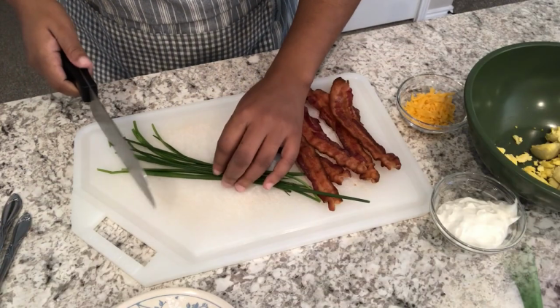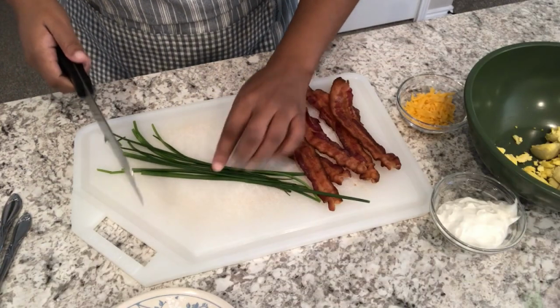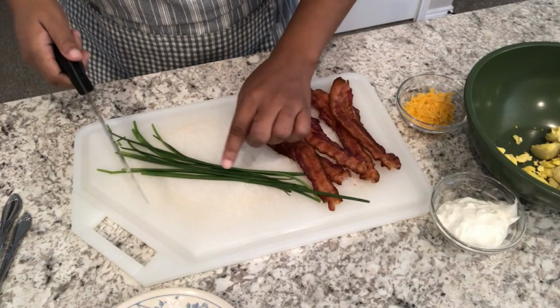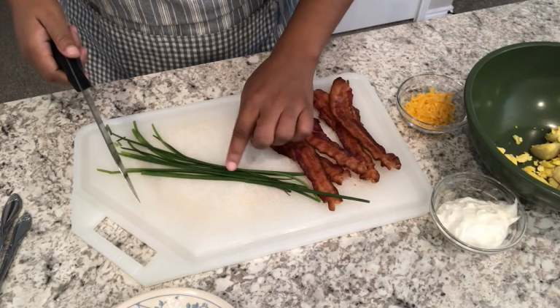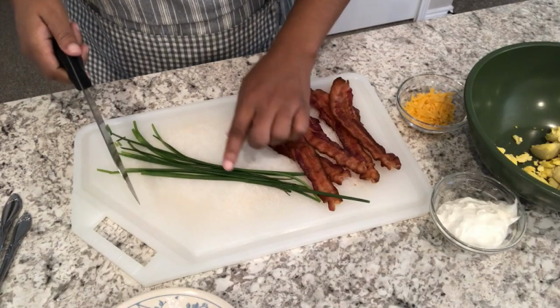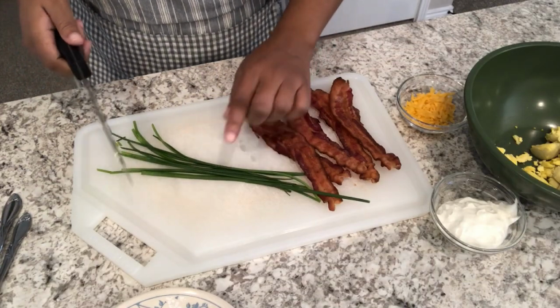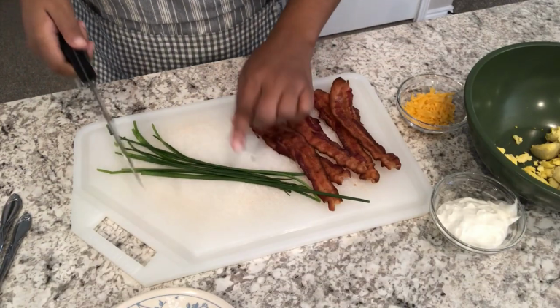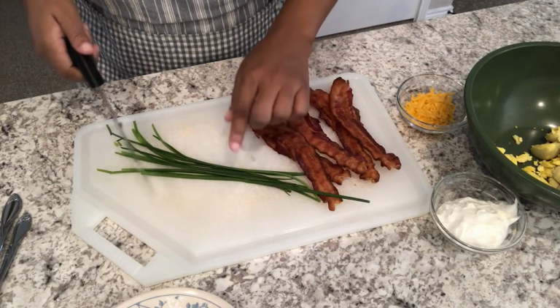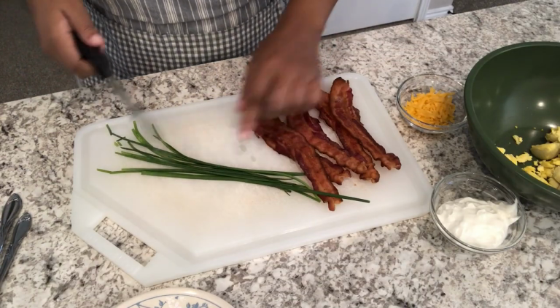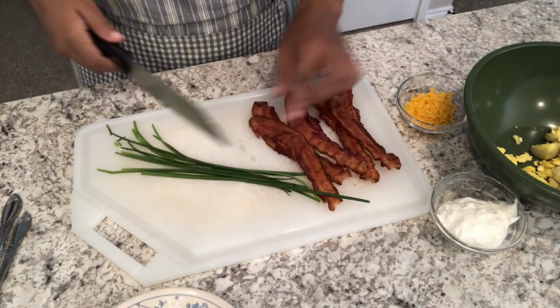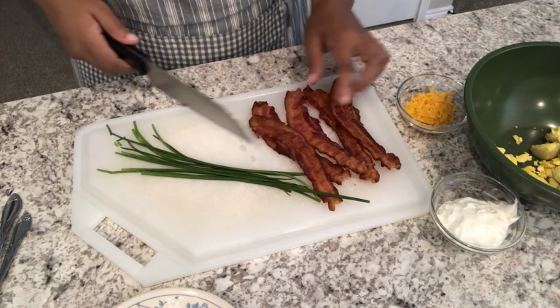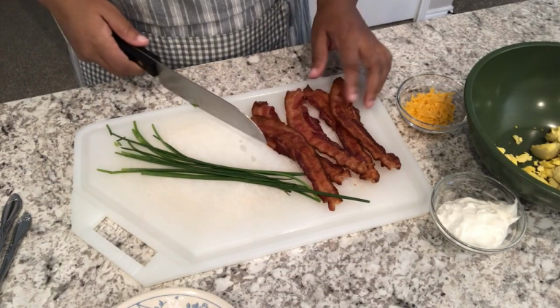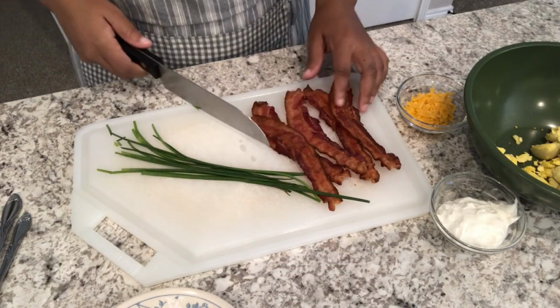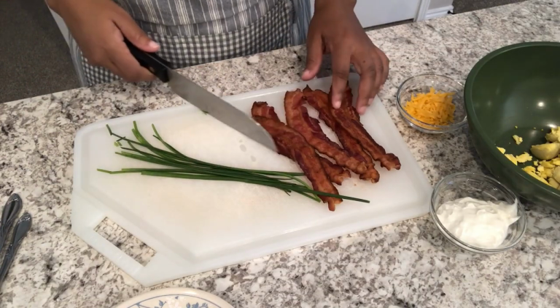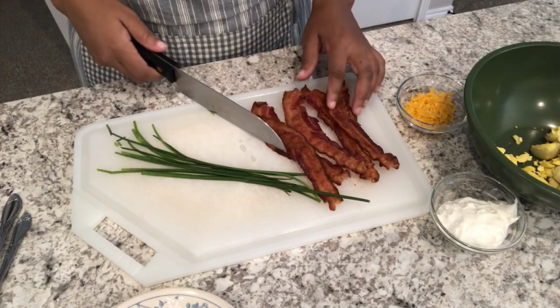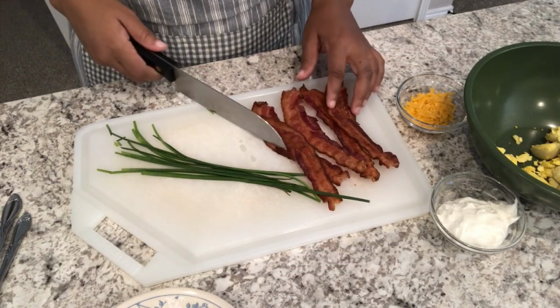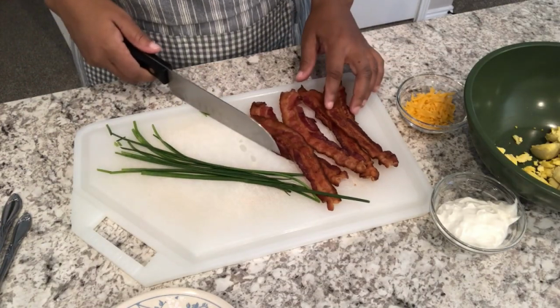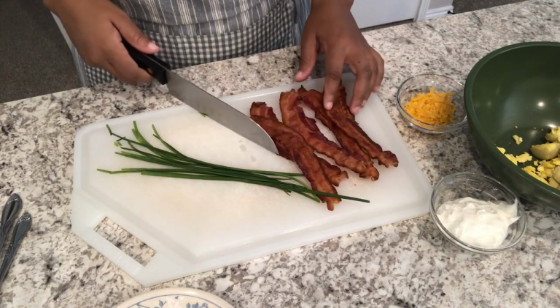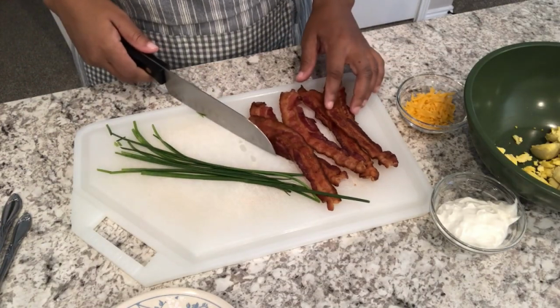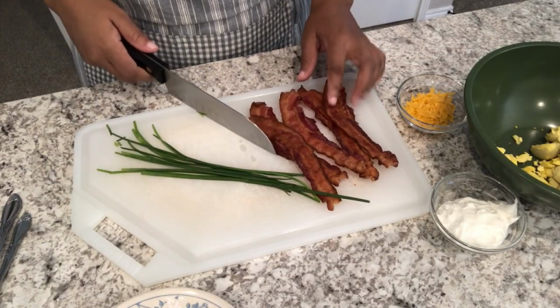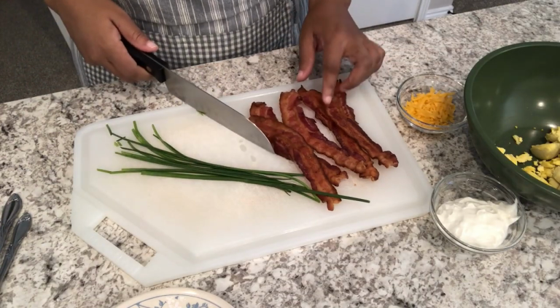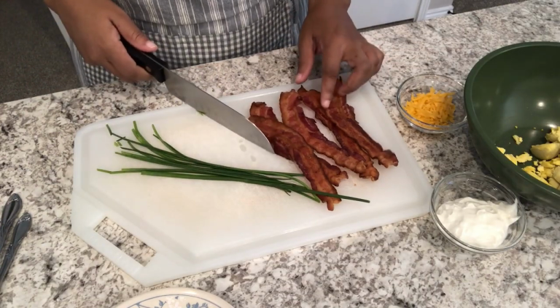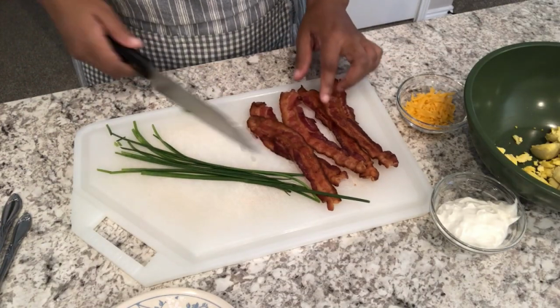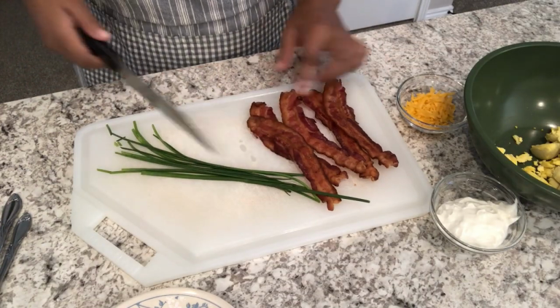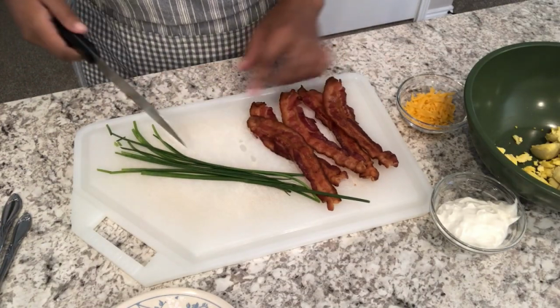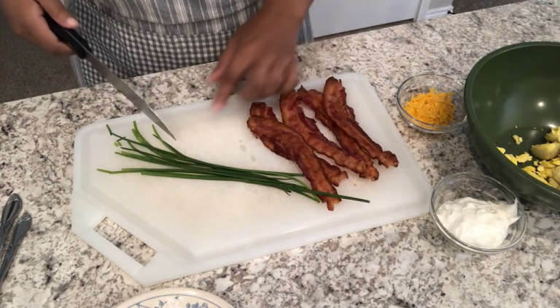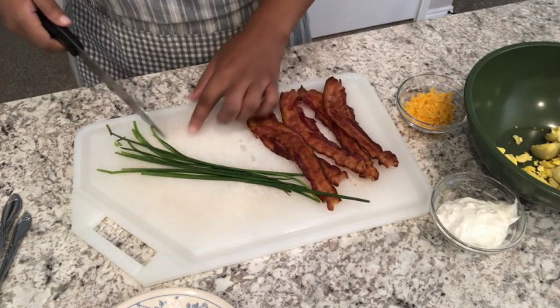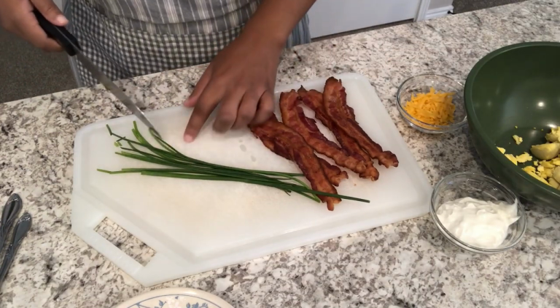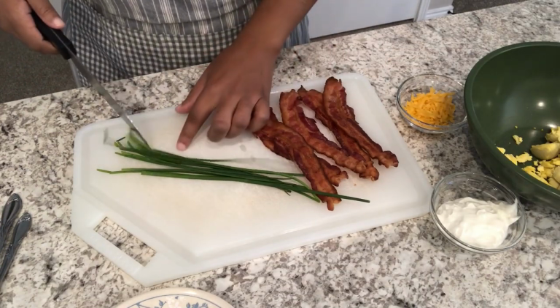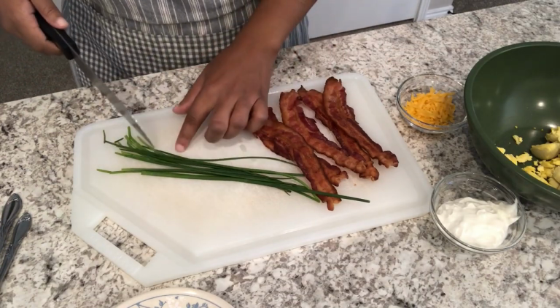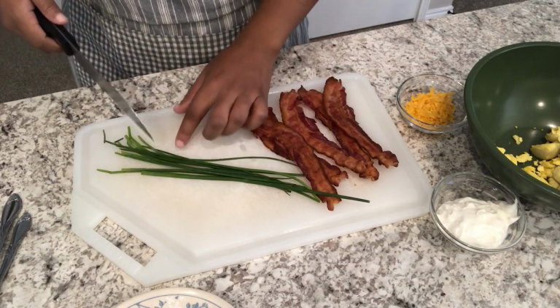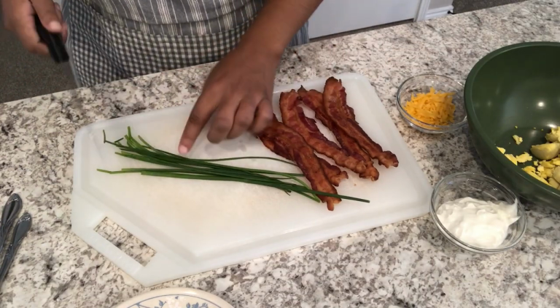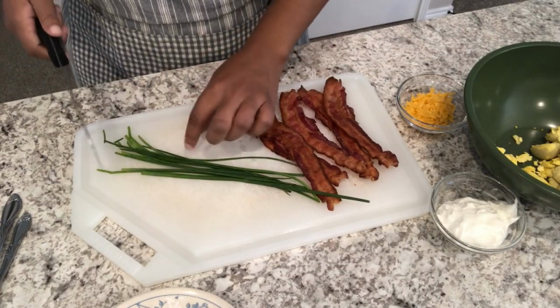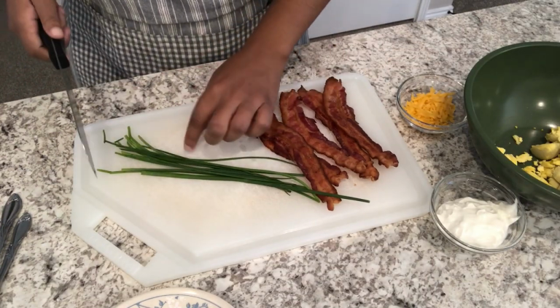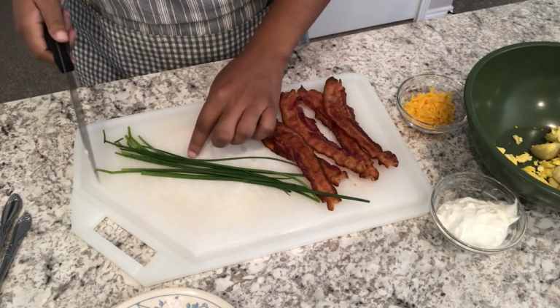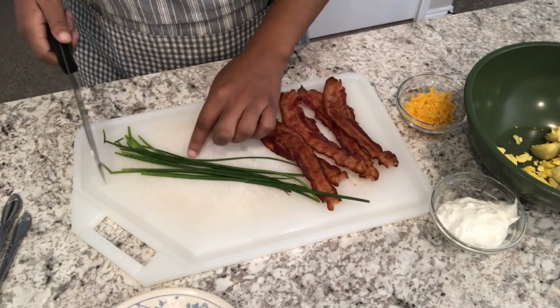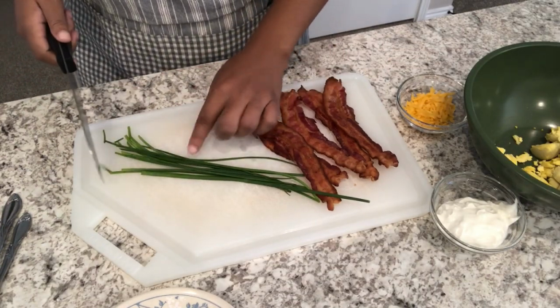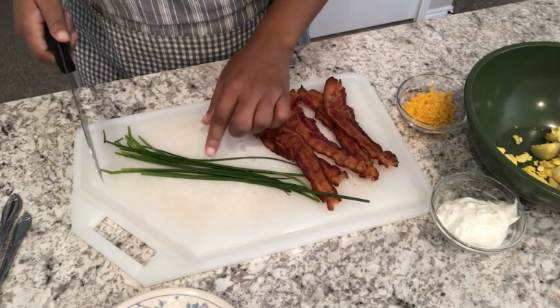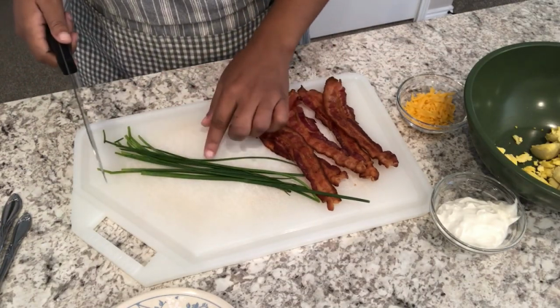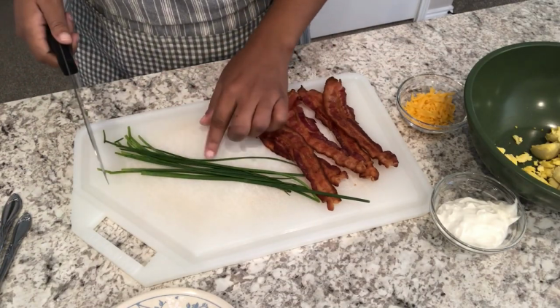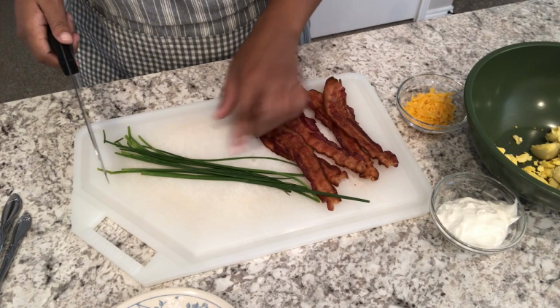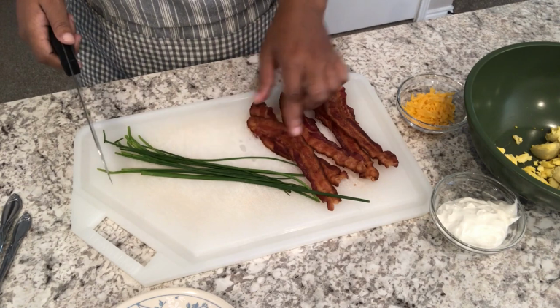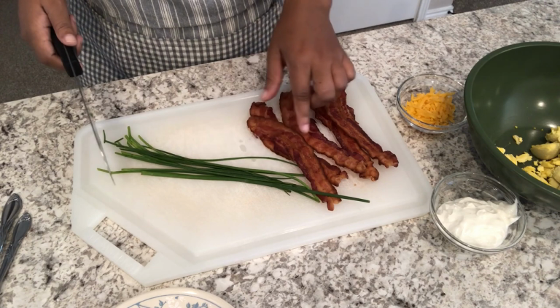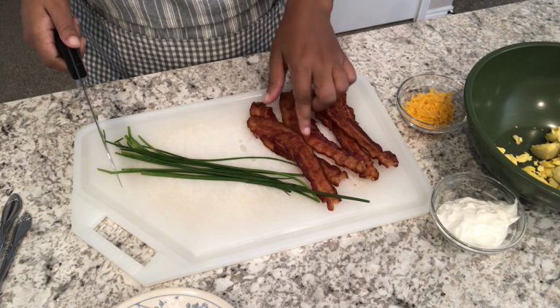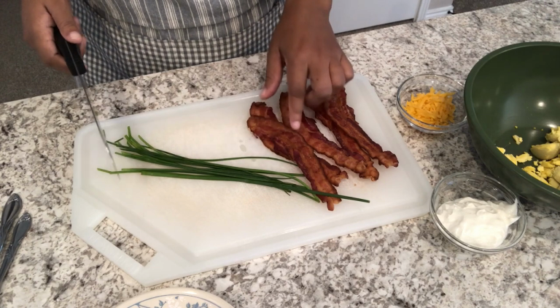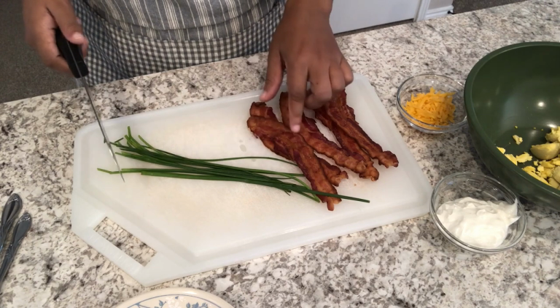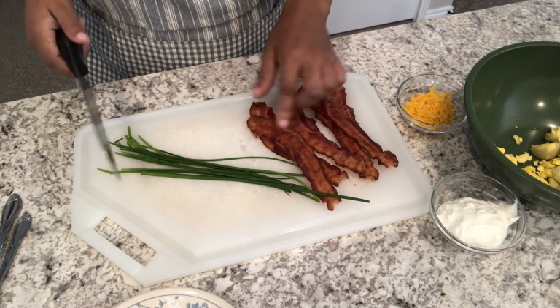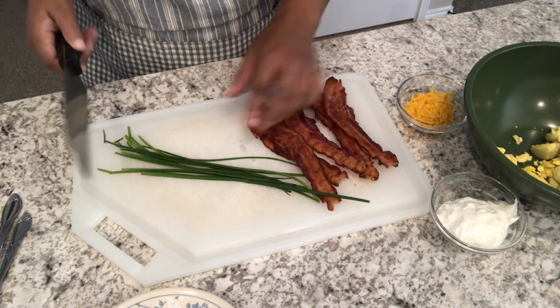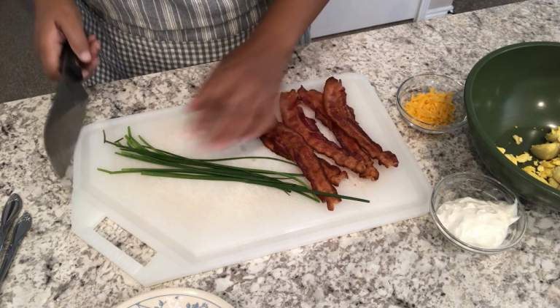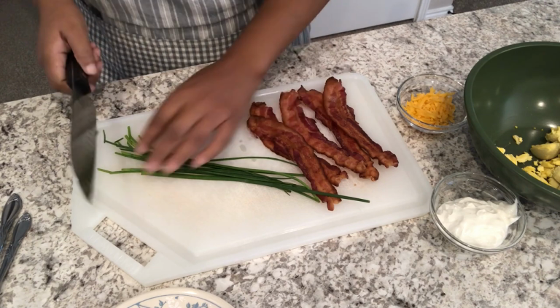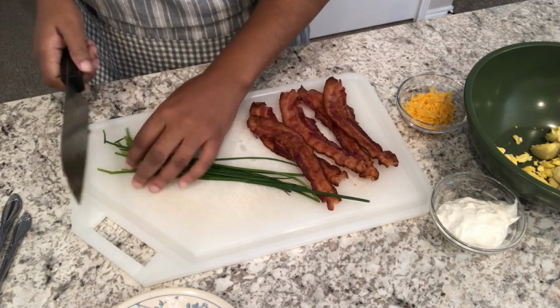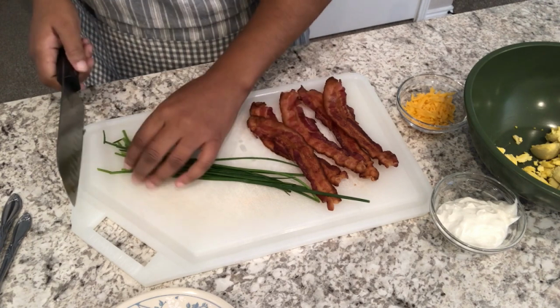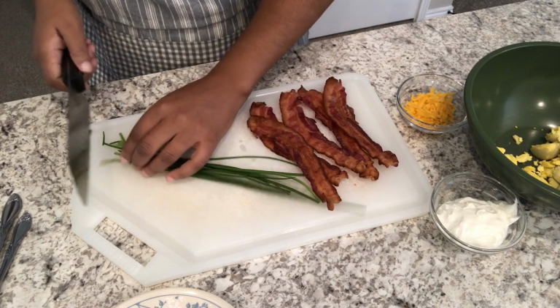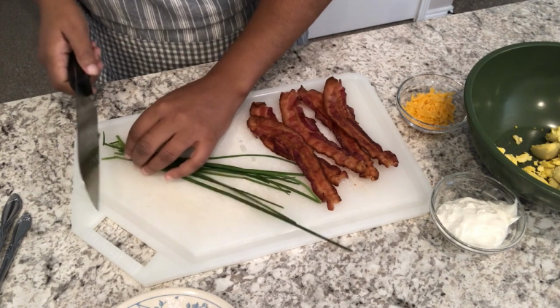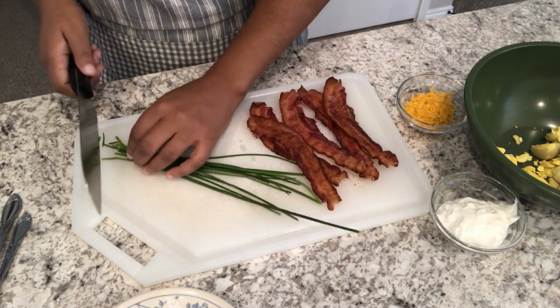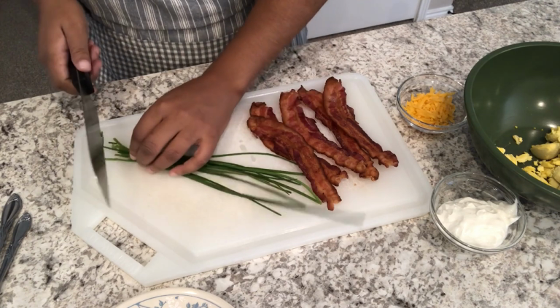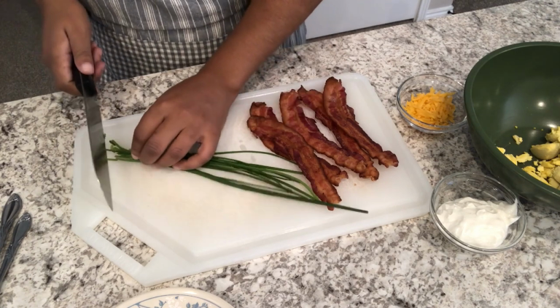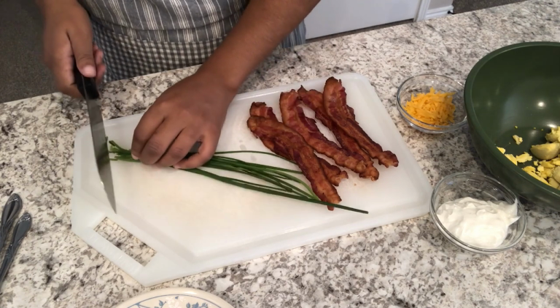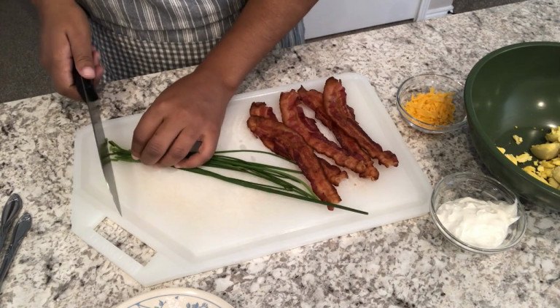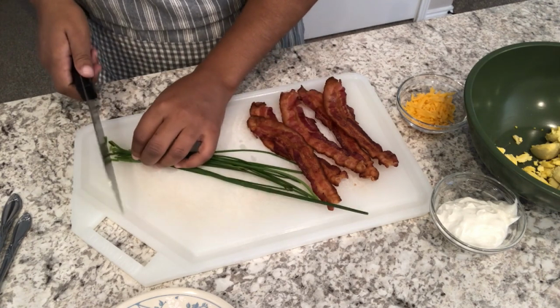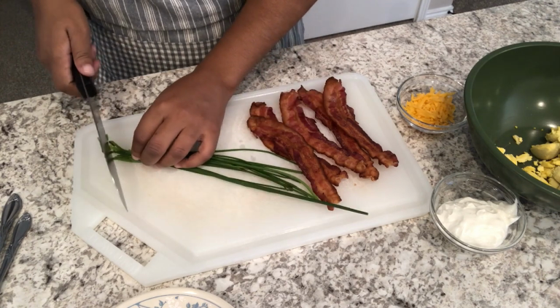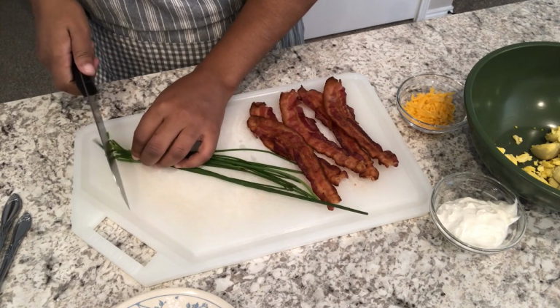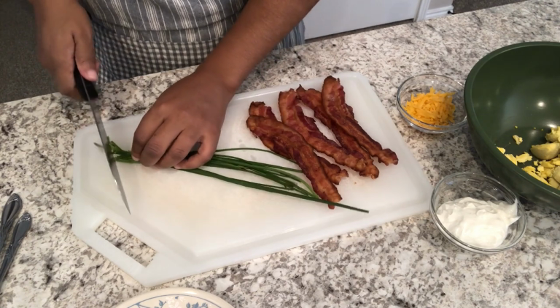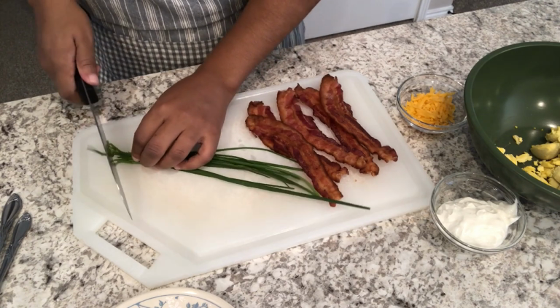The first thing I'm going to do is chop up my chives and bacon very finely.